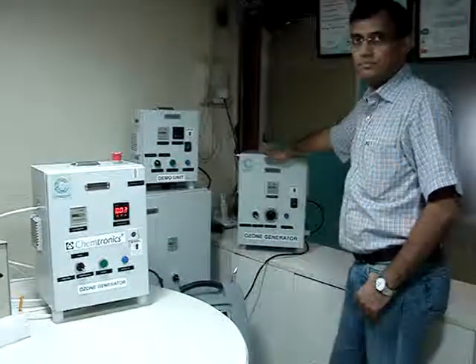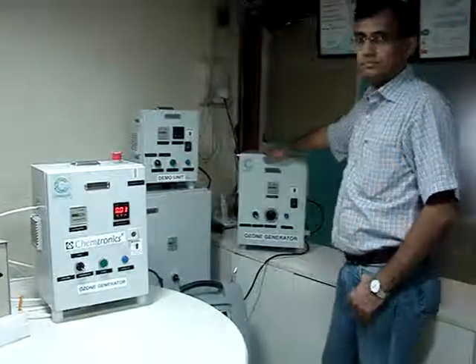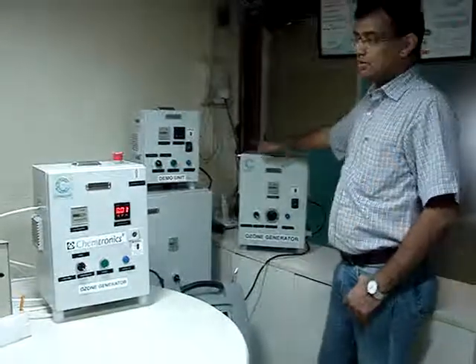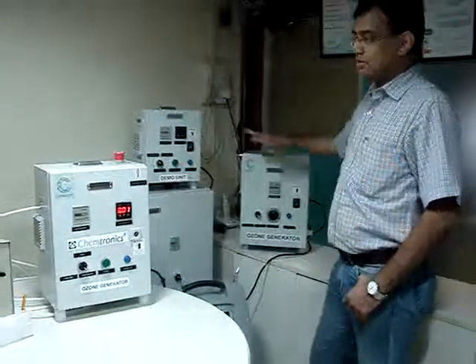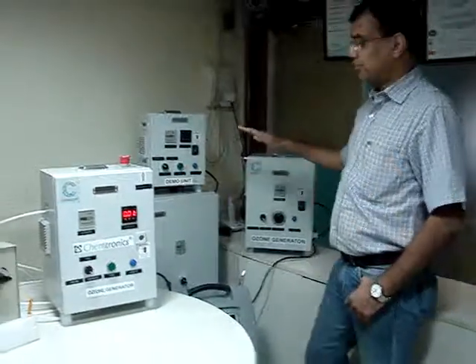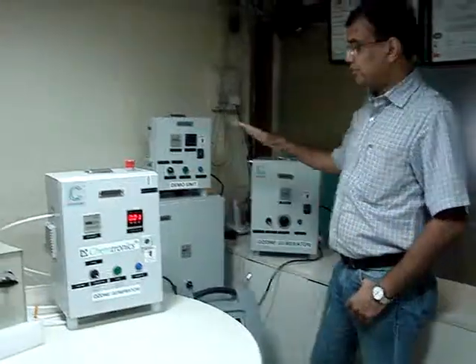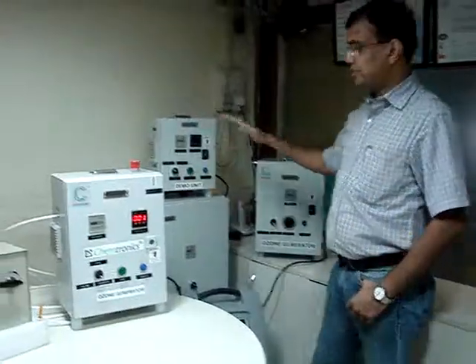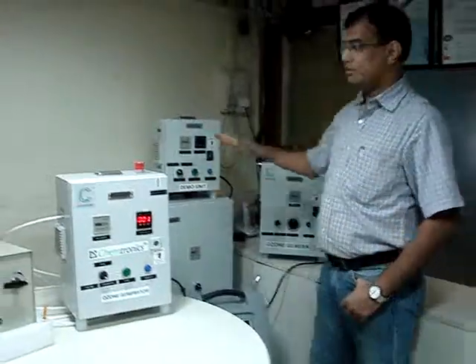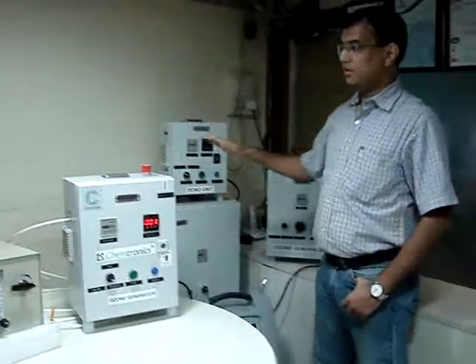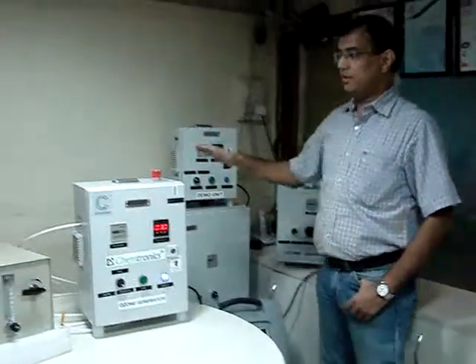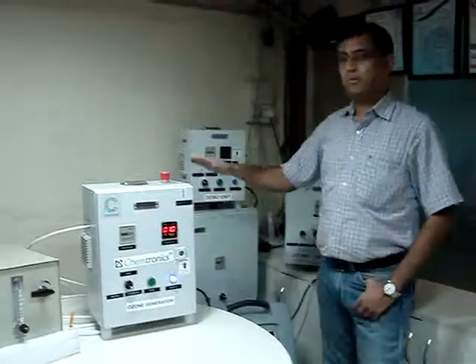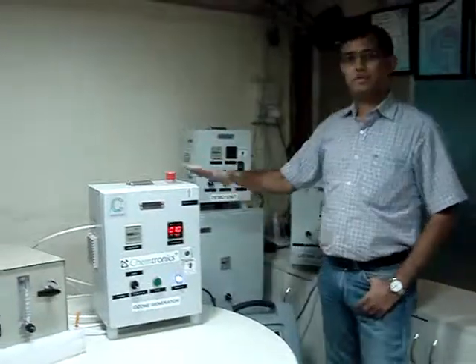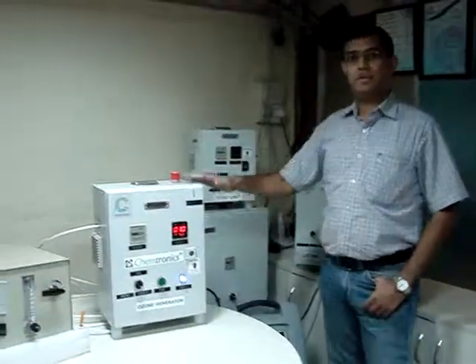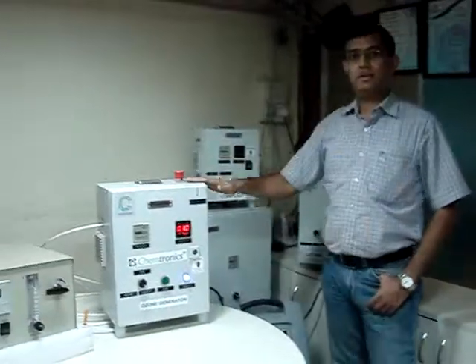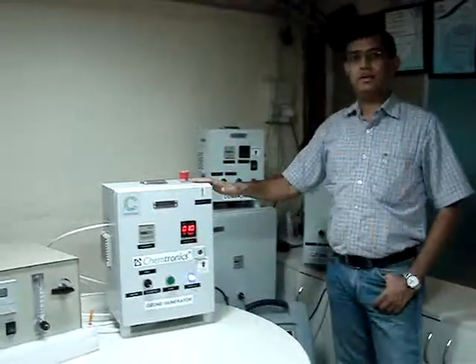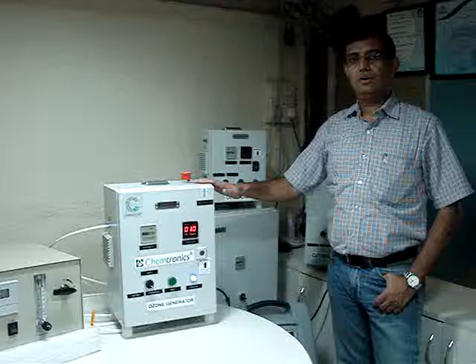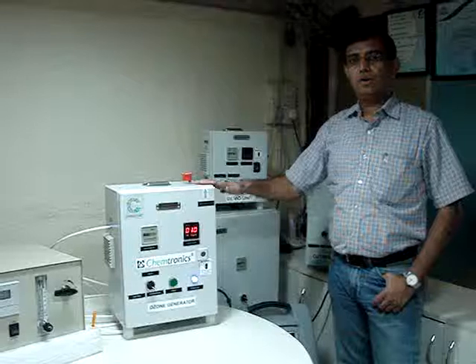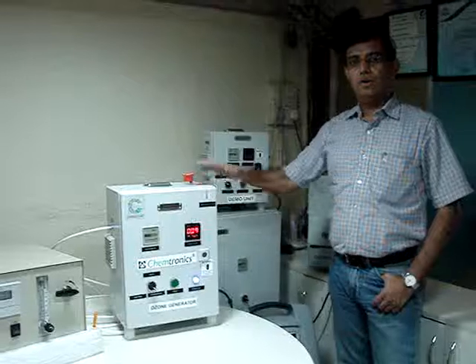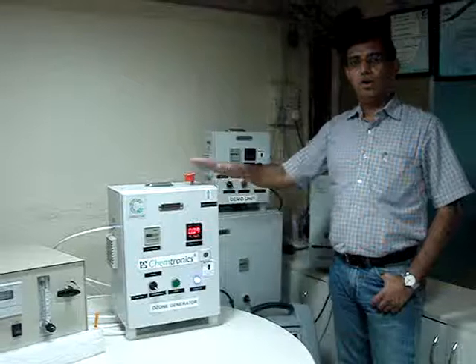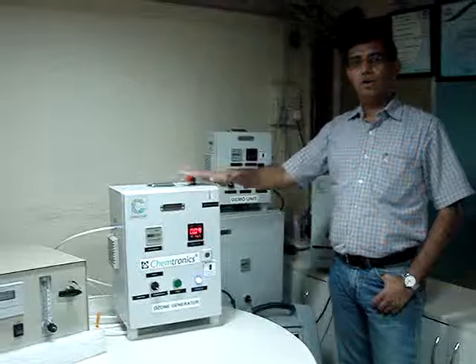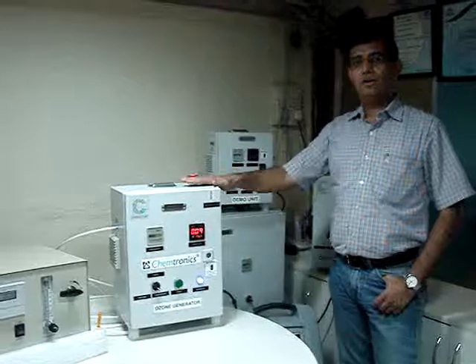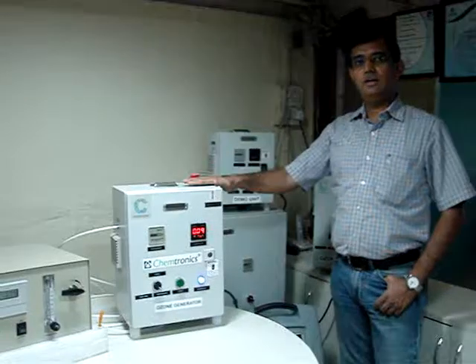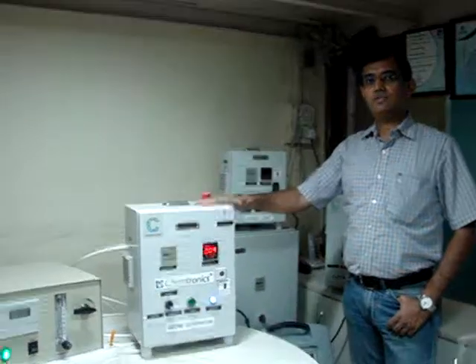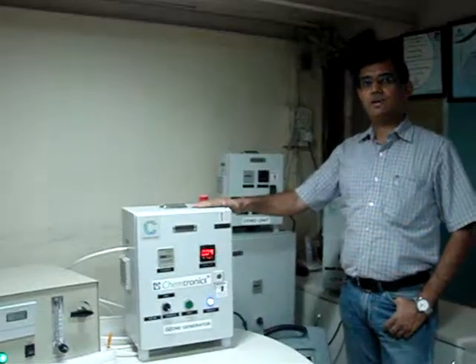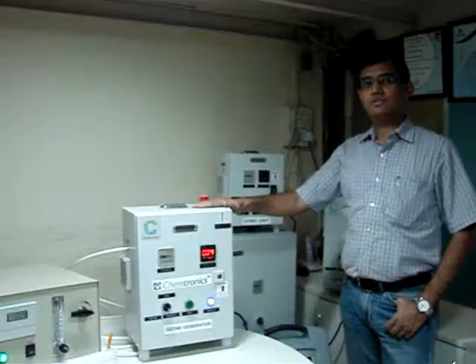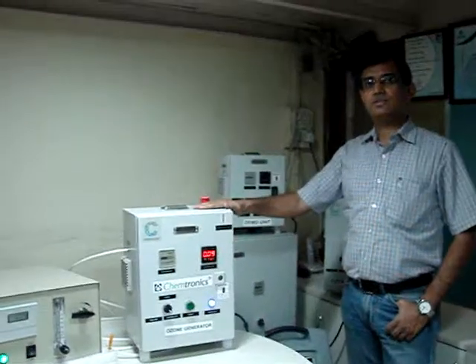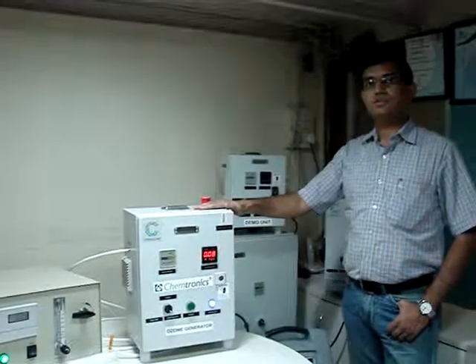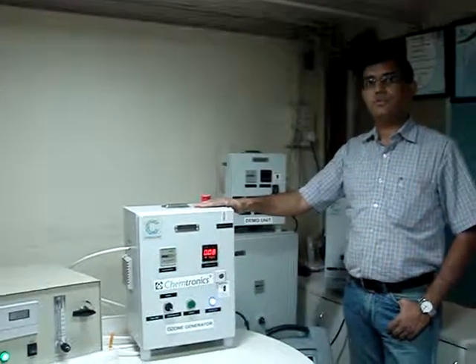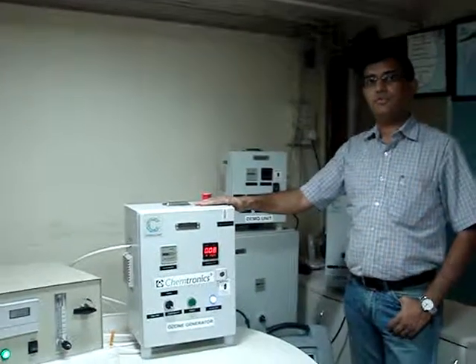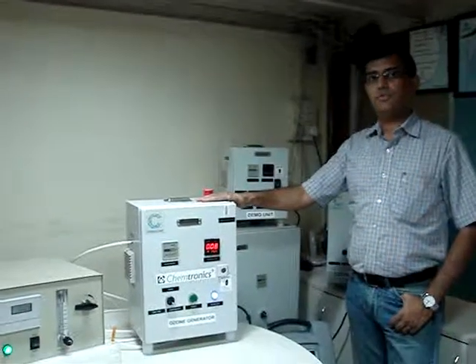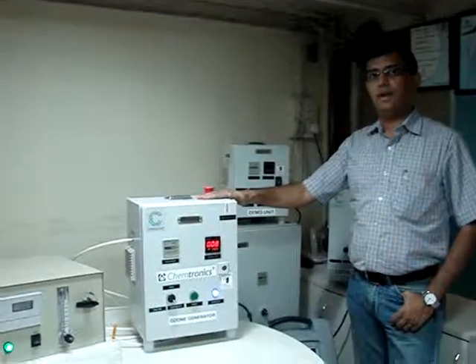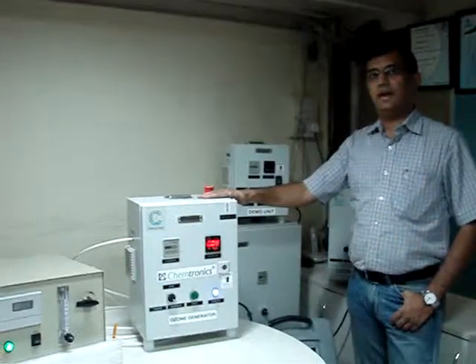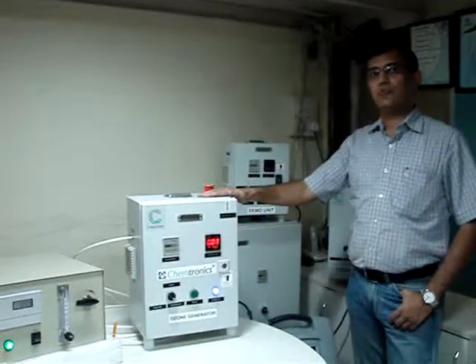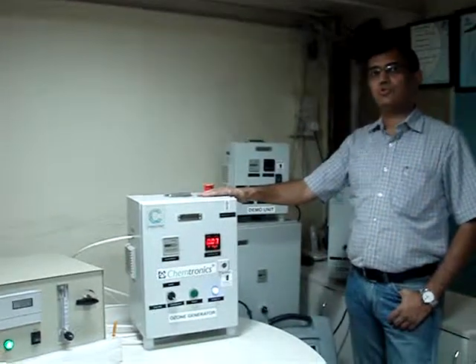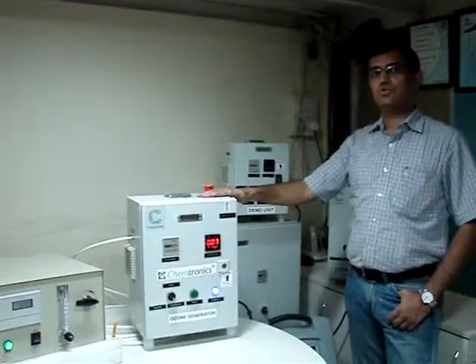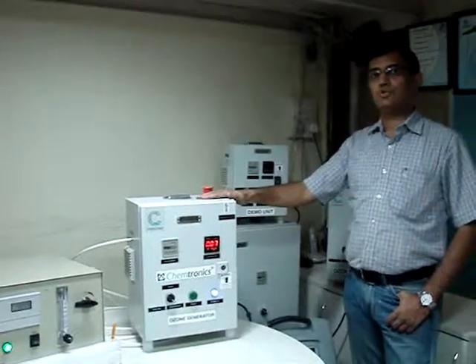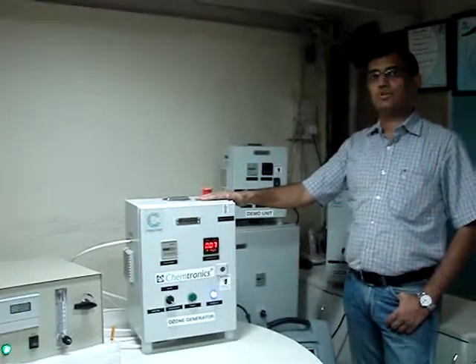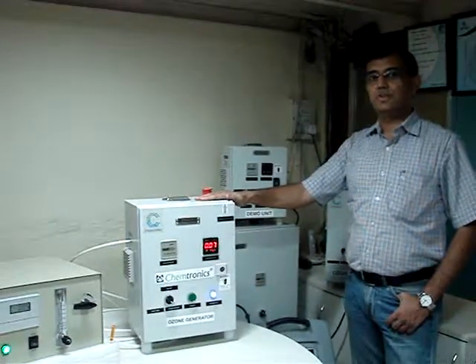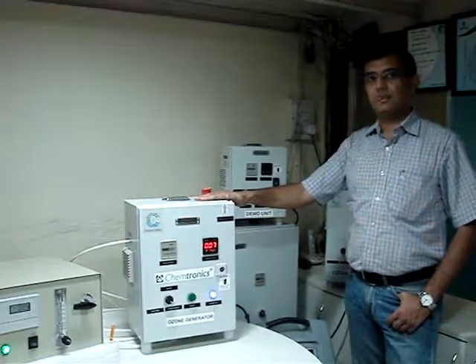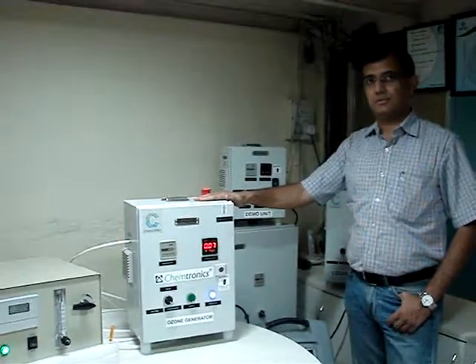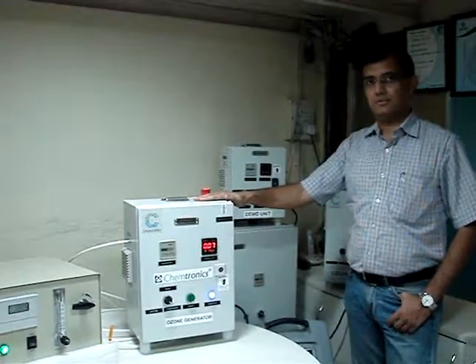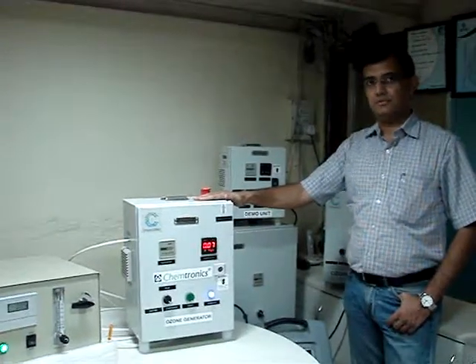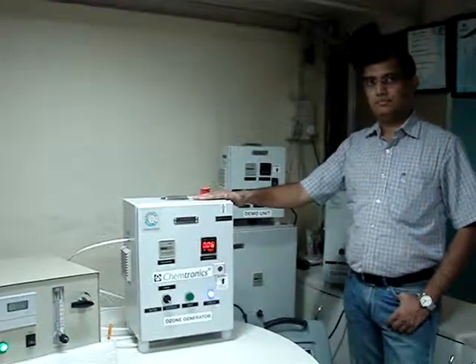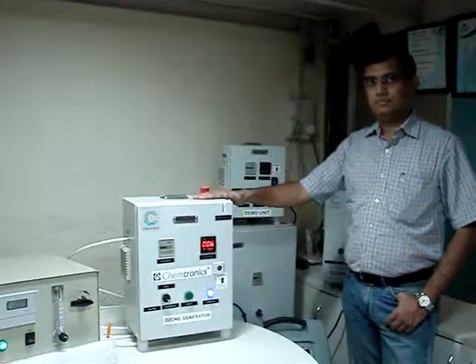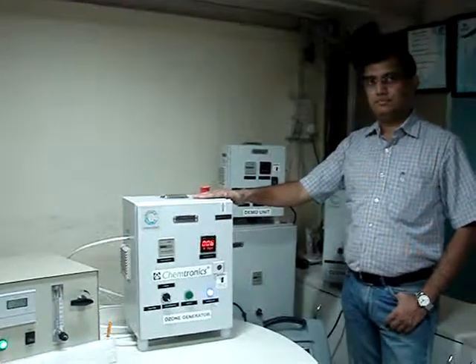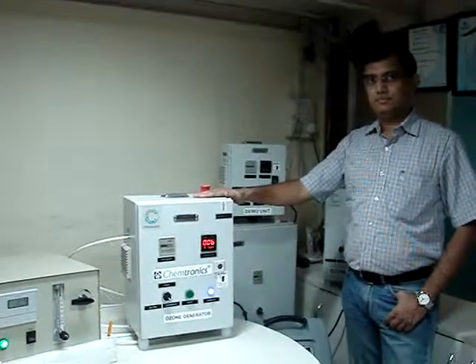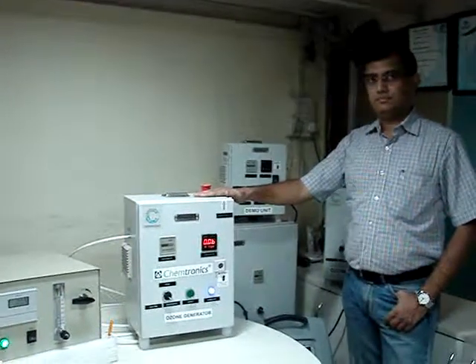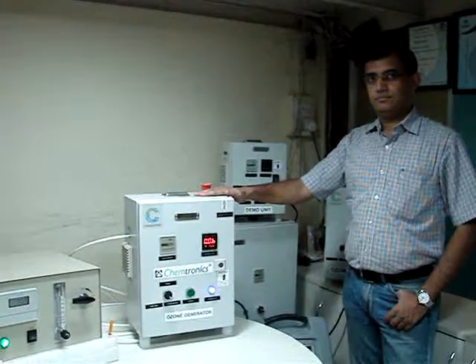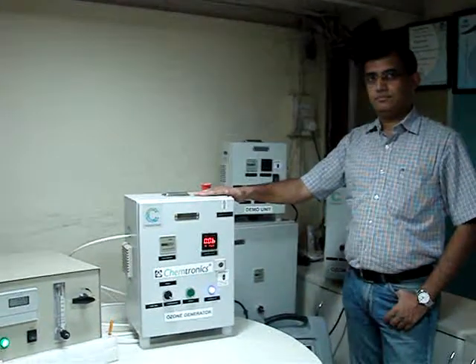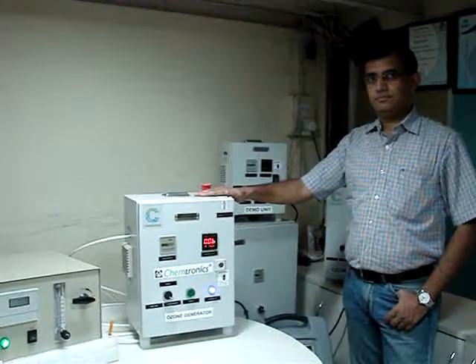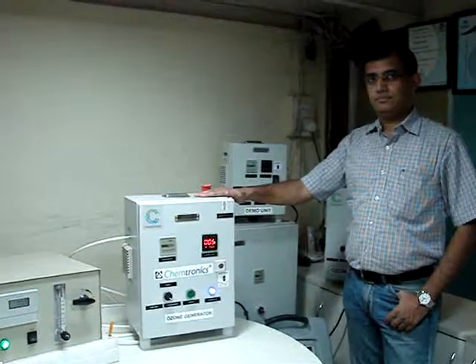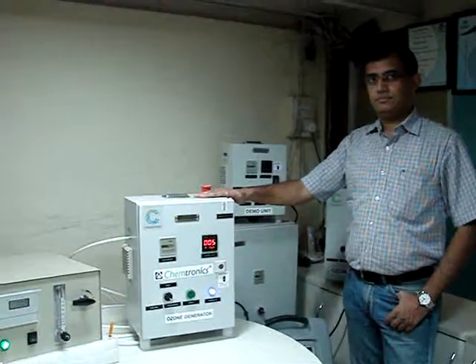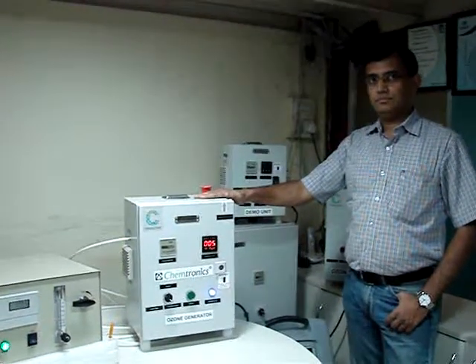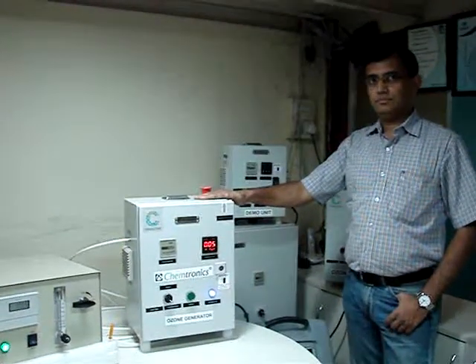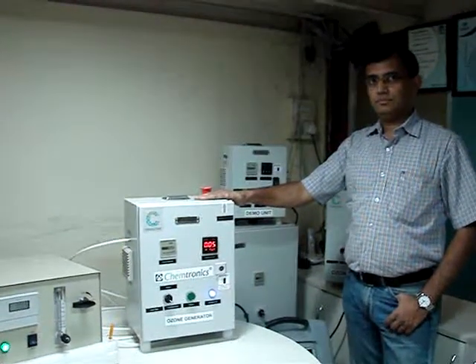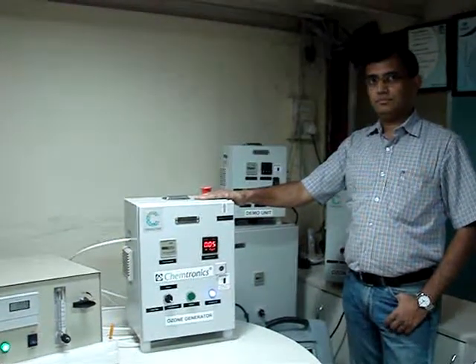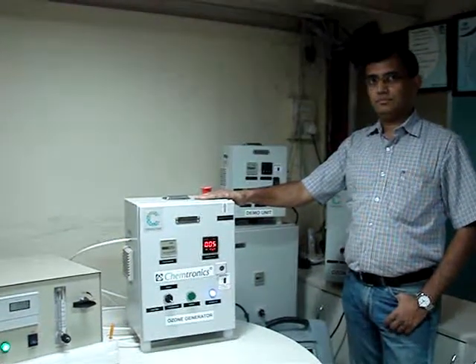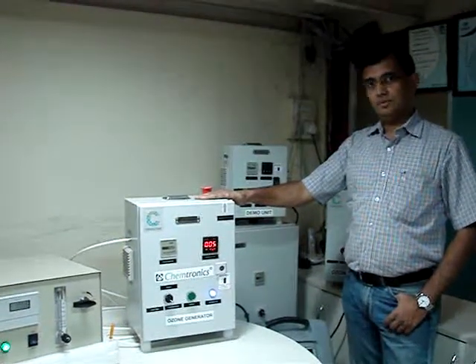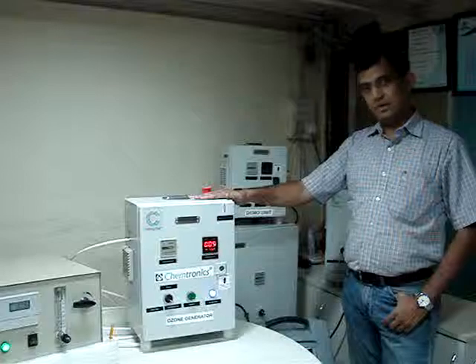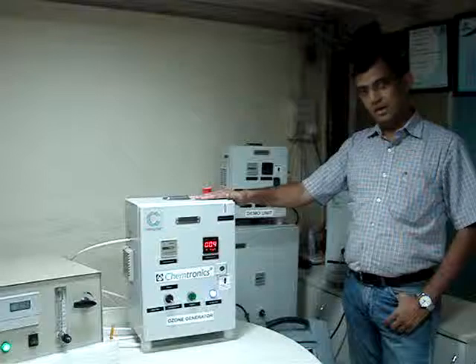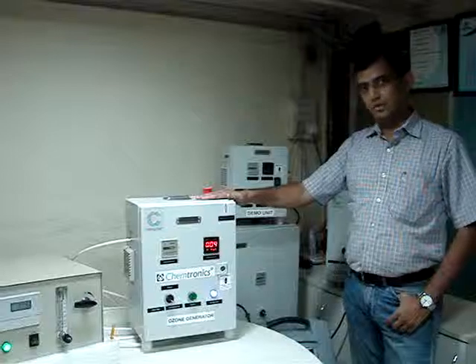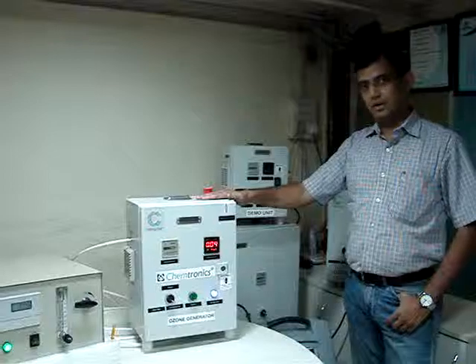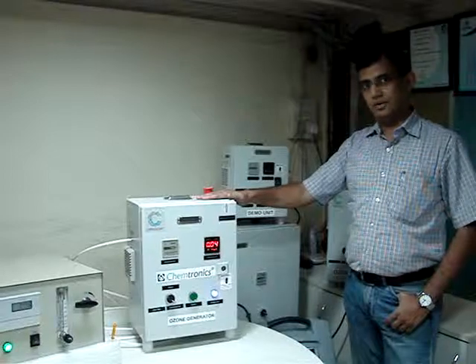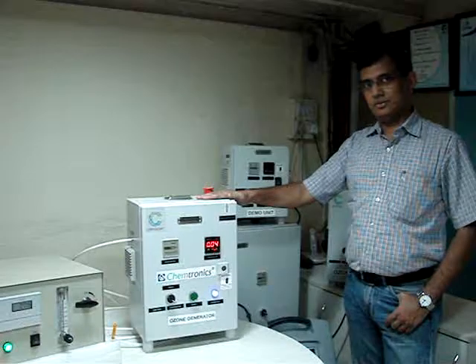With this we have demonstrated all the functions of the air ozone generator. Thank you very much.